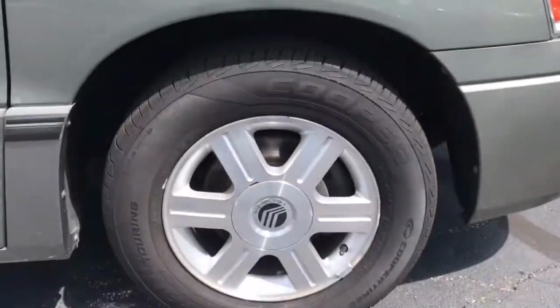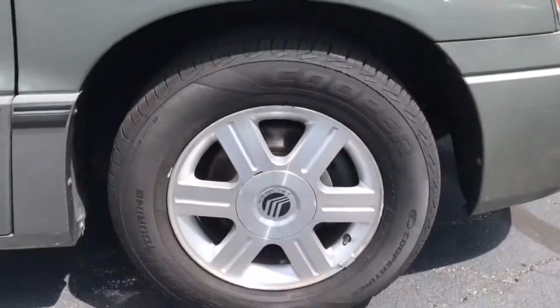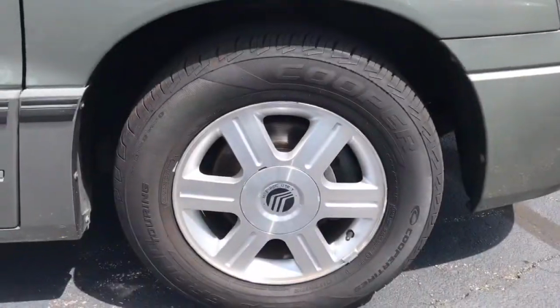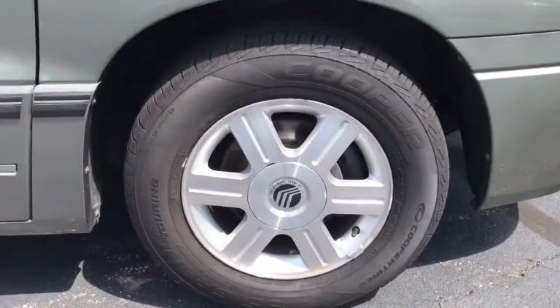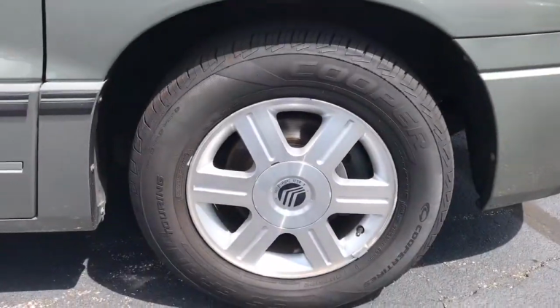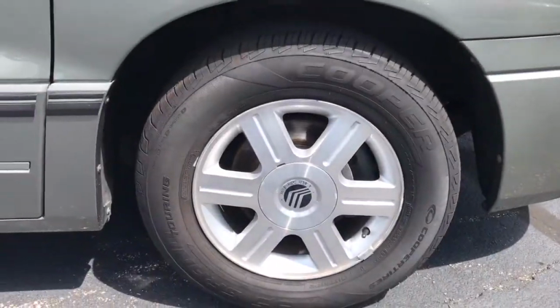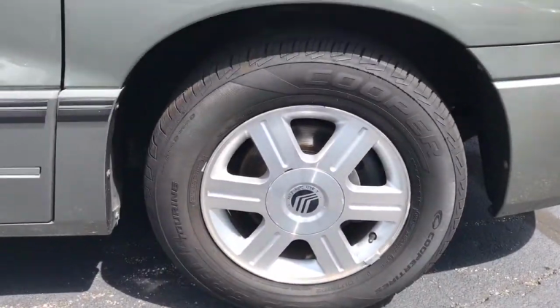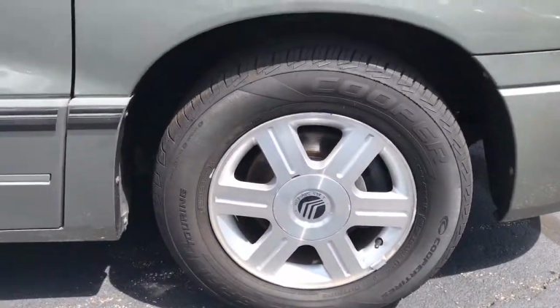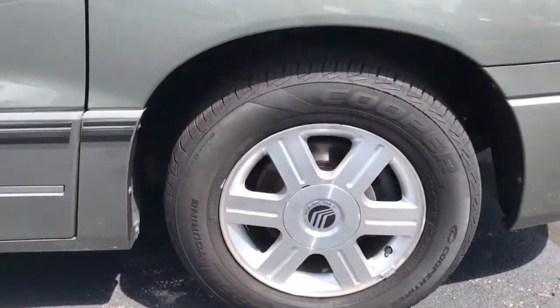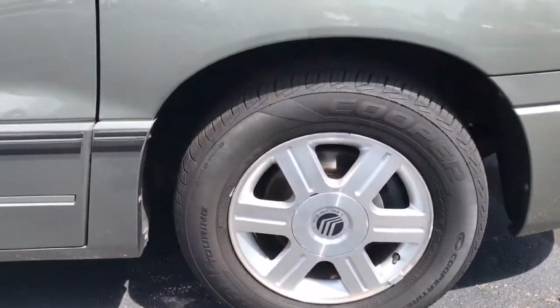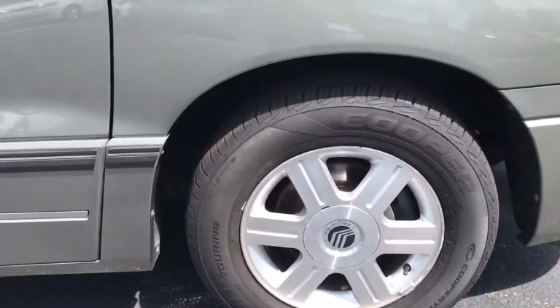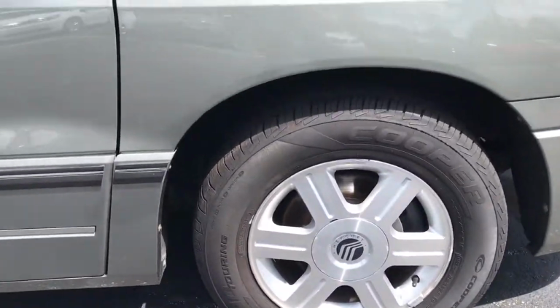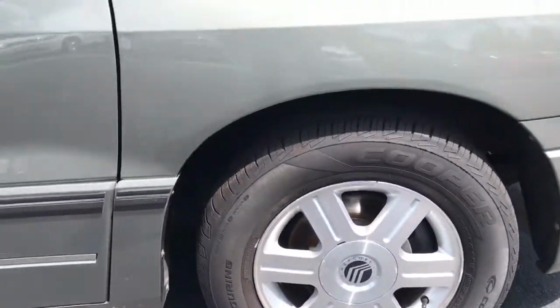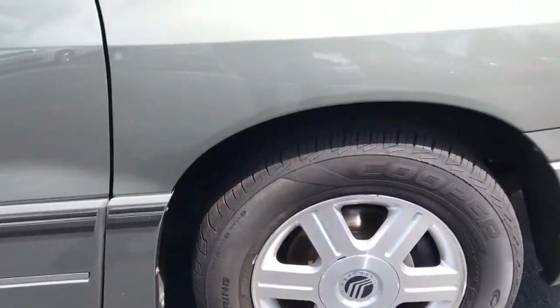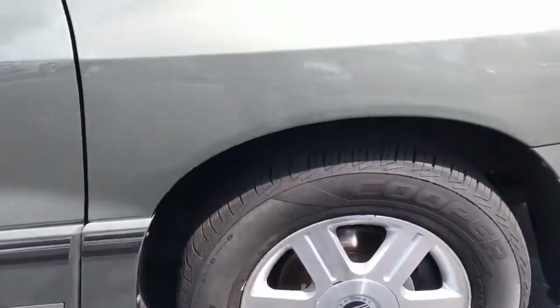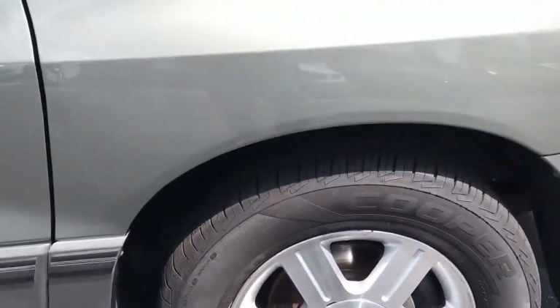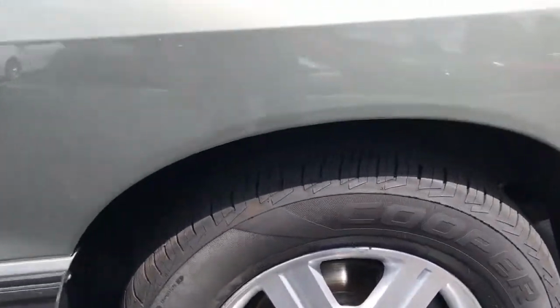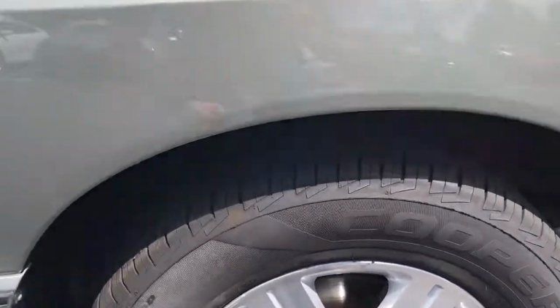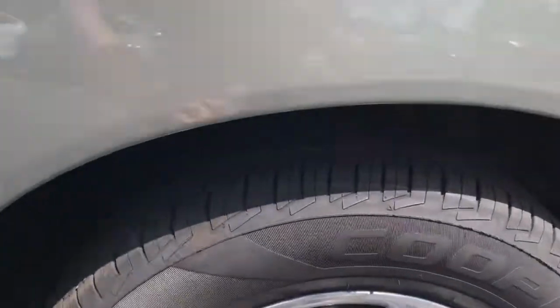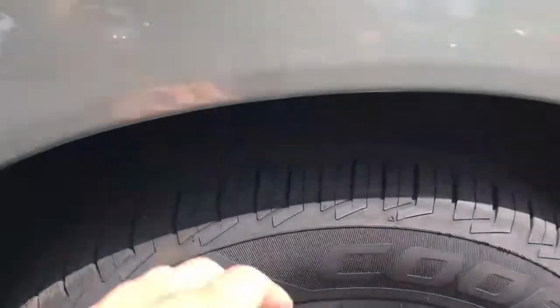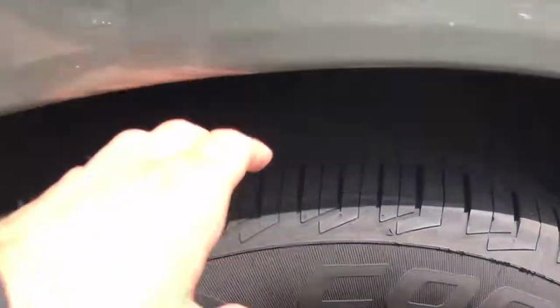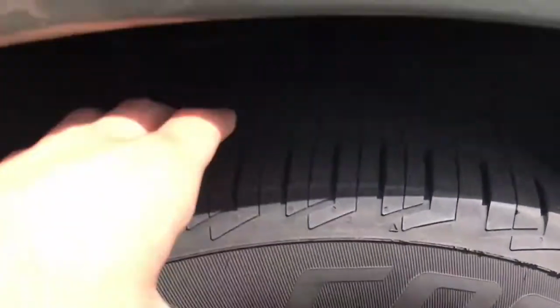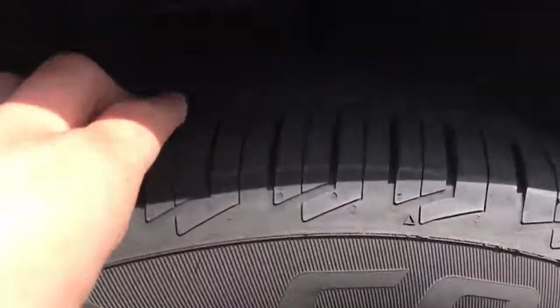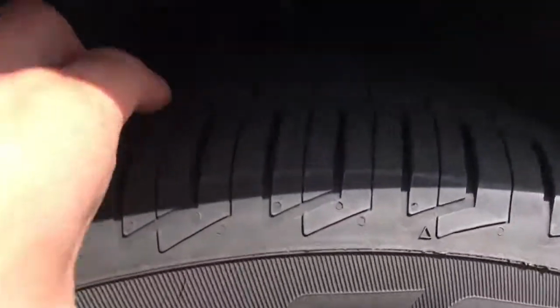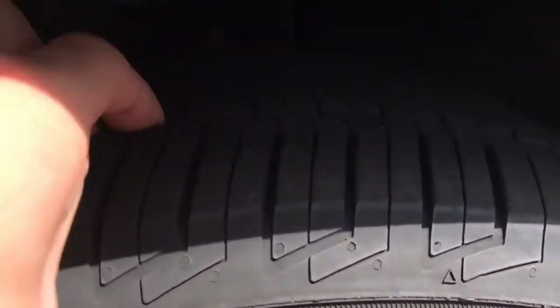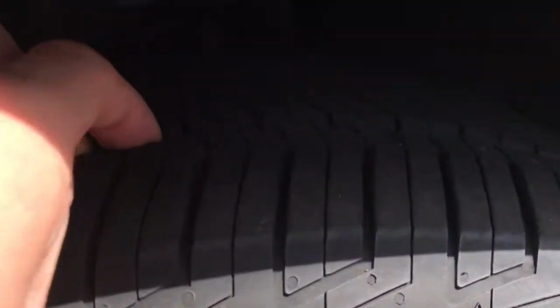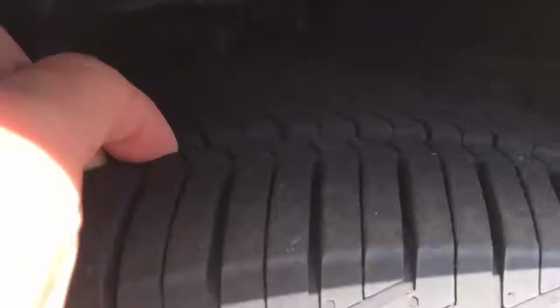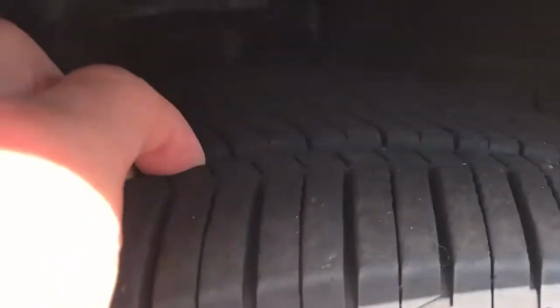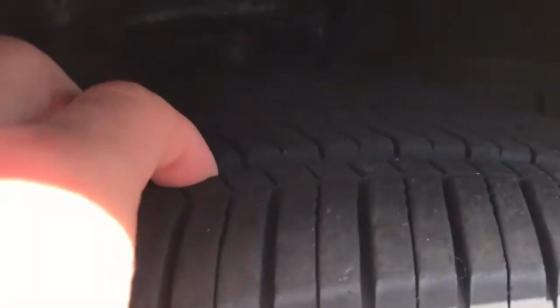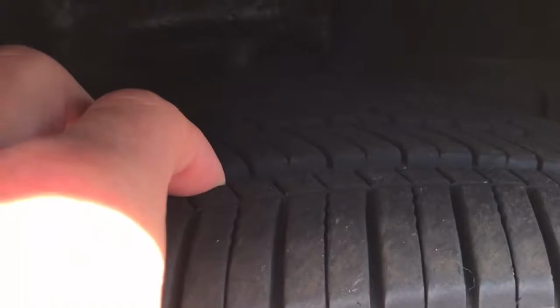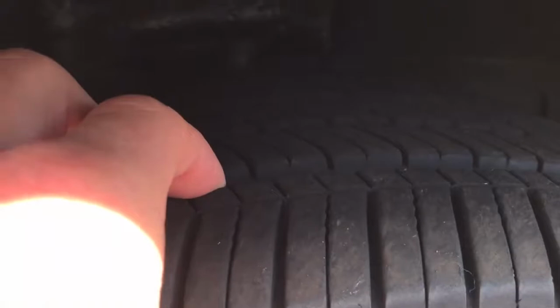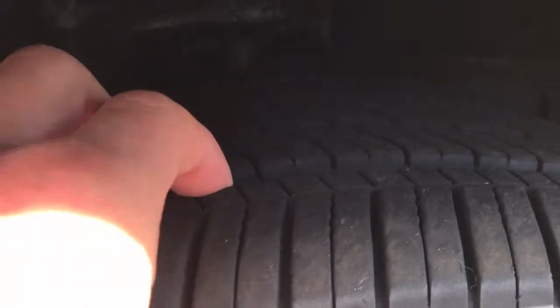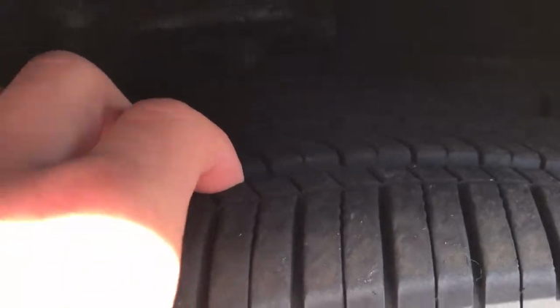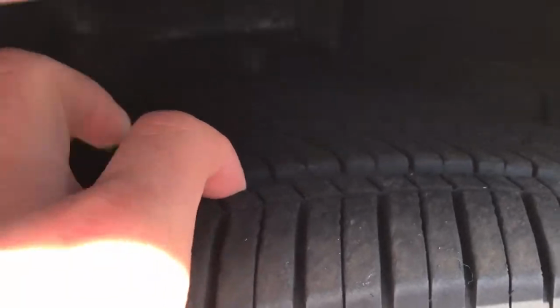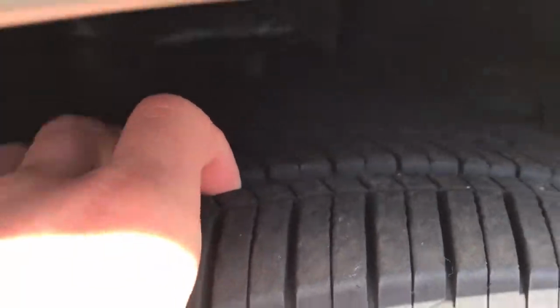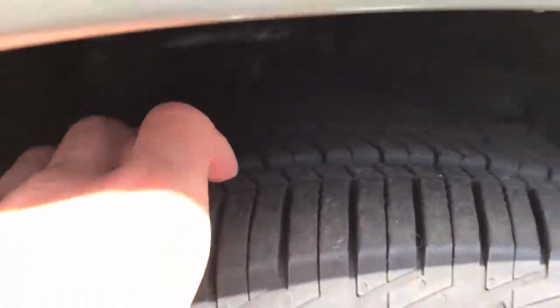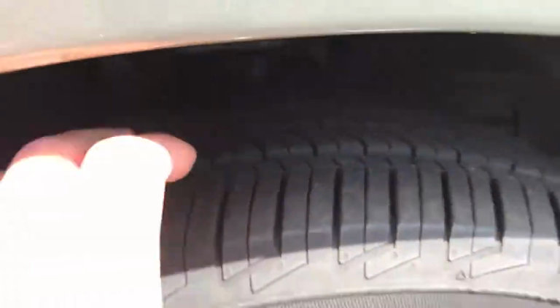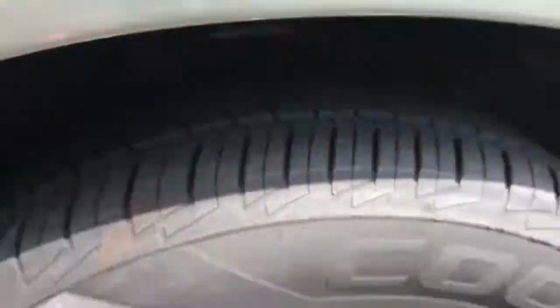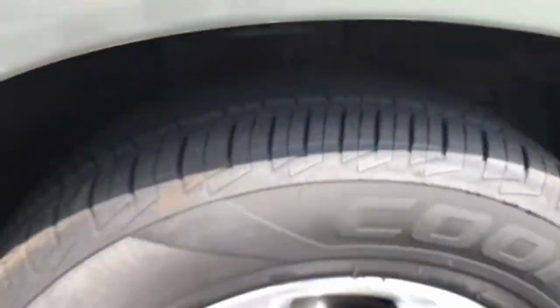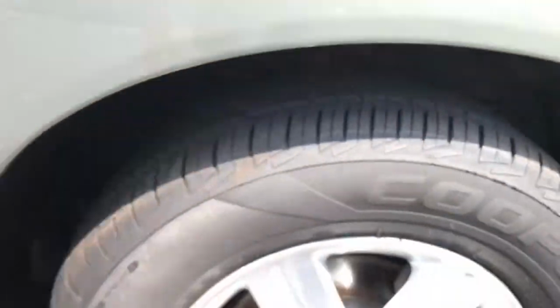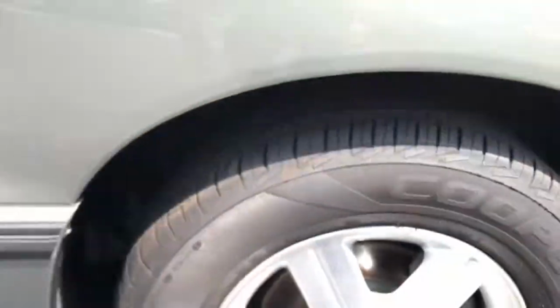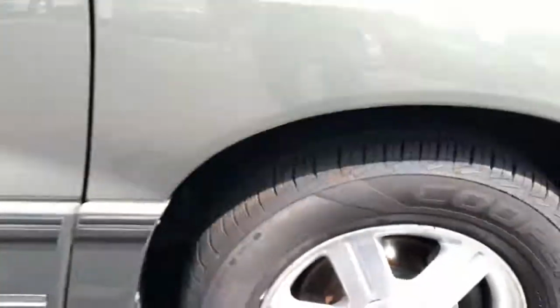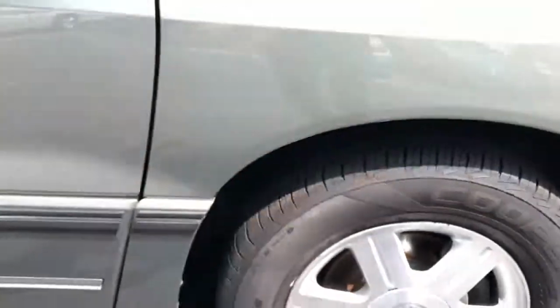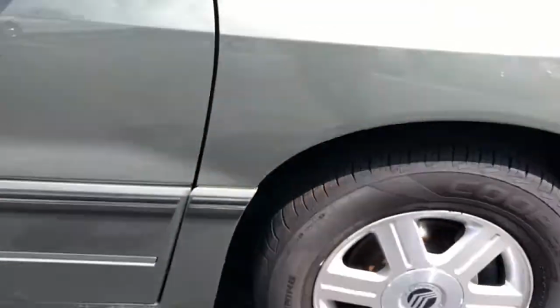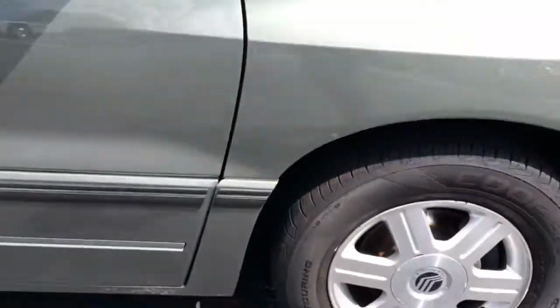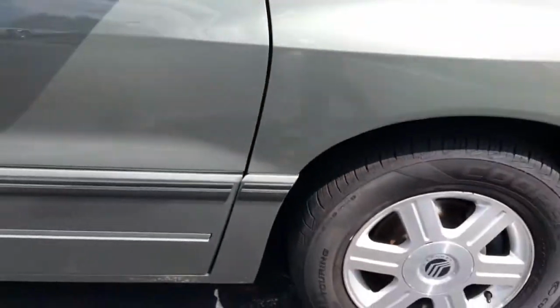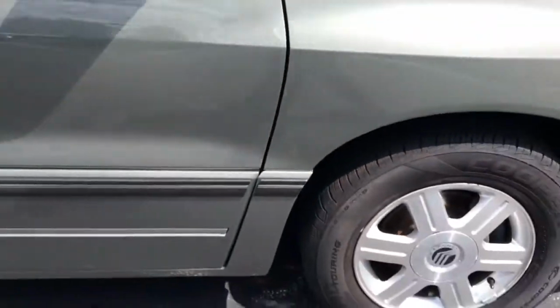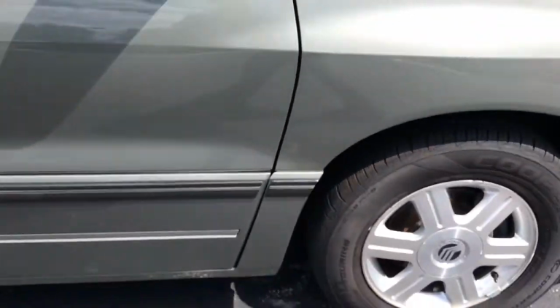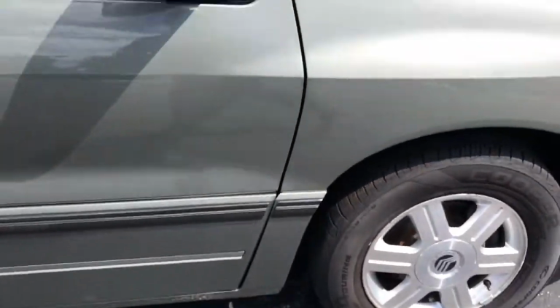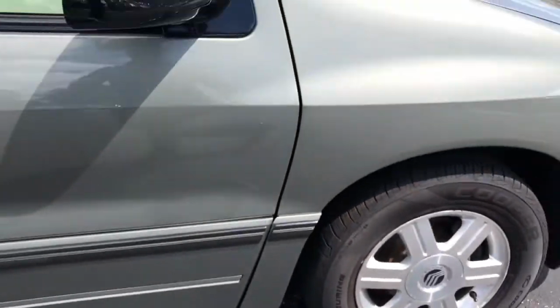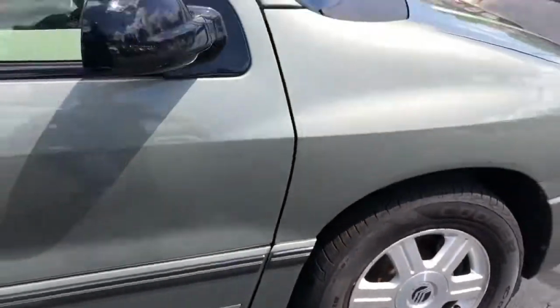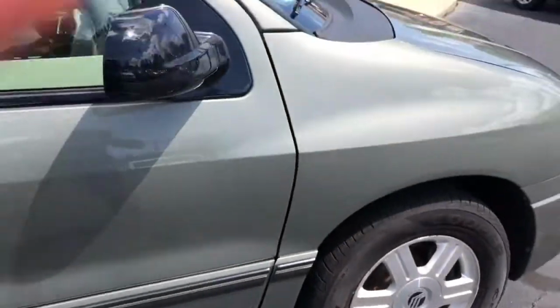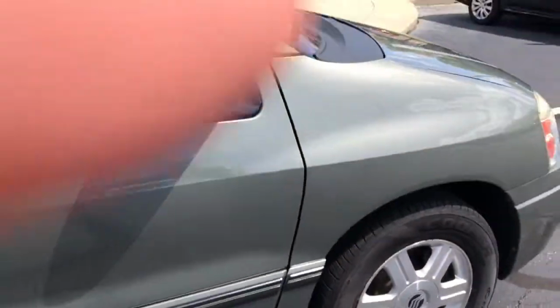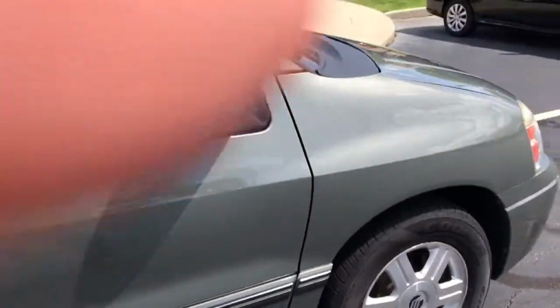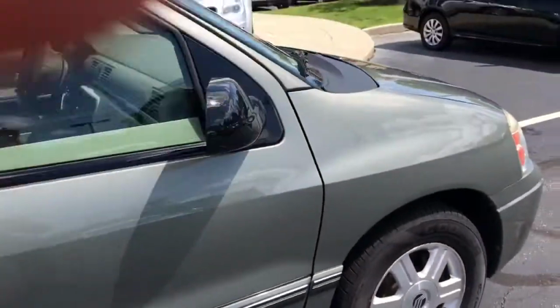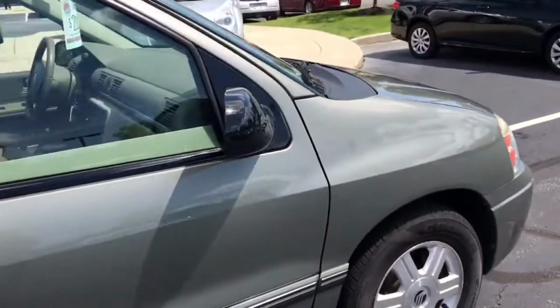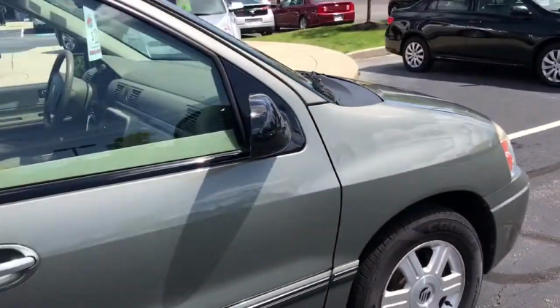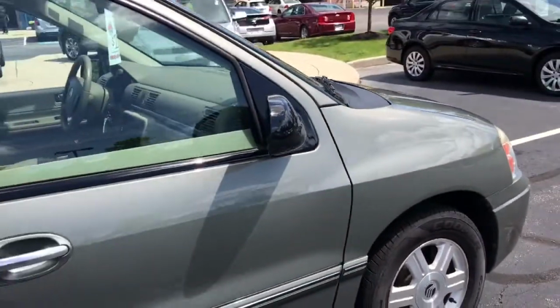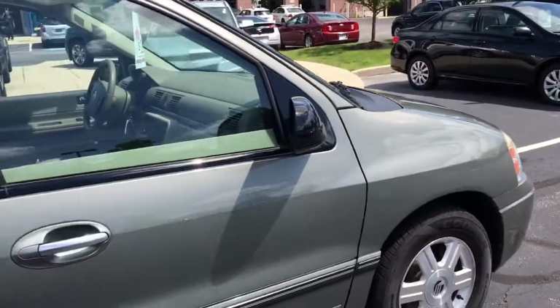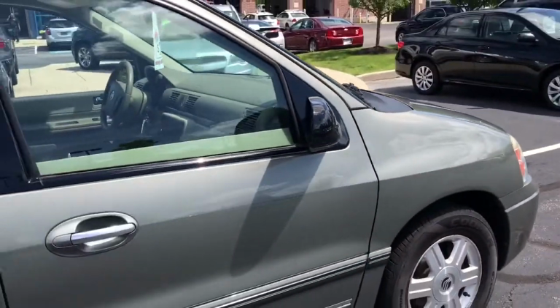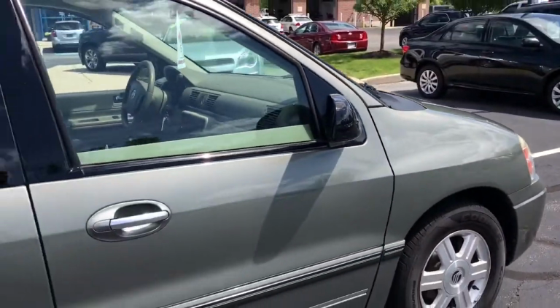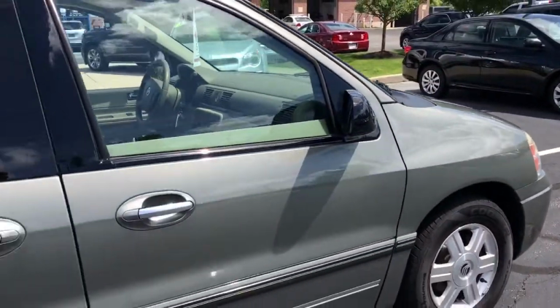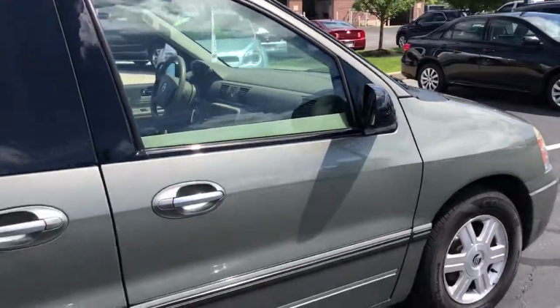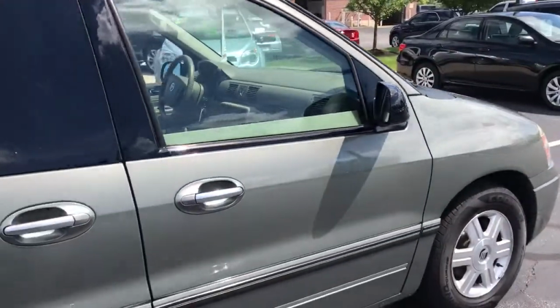You have aluminum wheels all the way around, with good tread on your front and rear set of tires — they actually look like brand new tires.